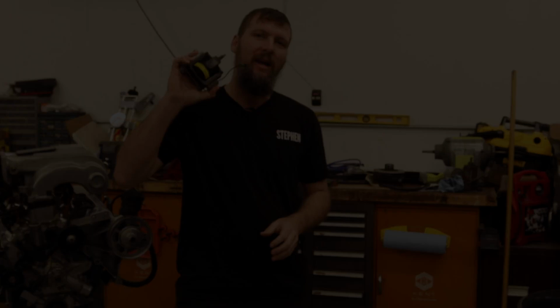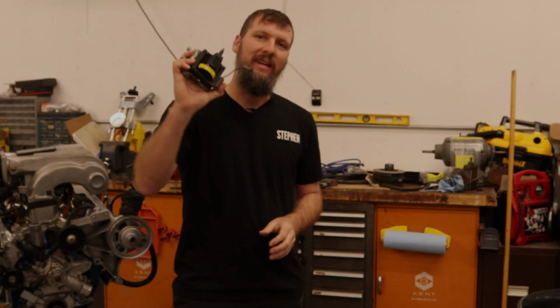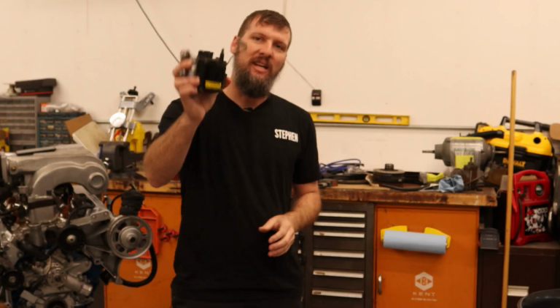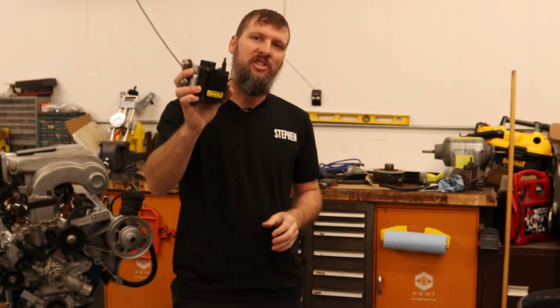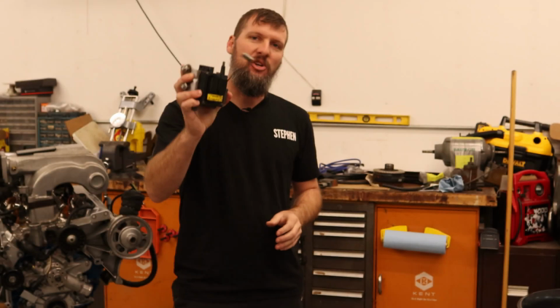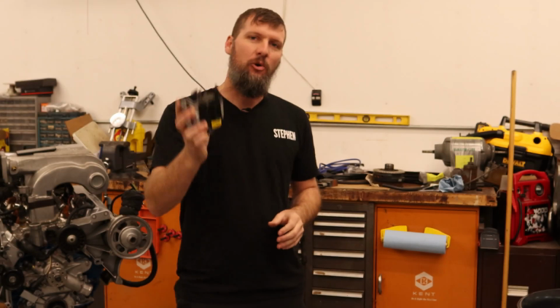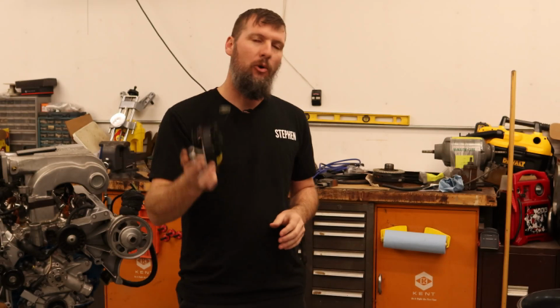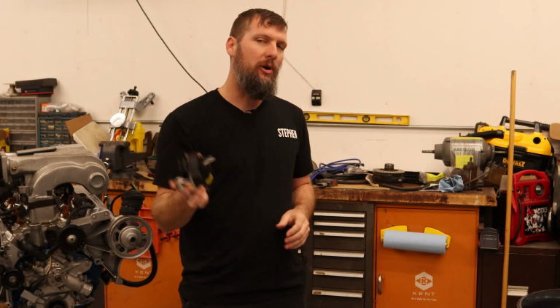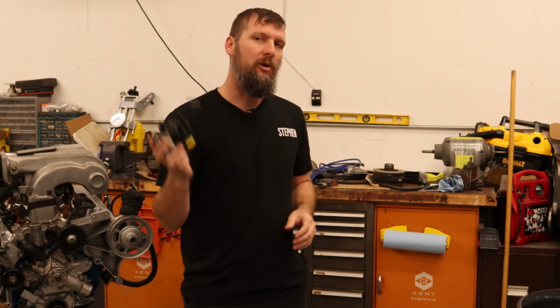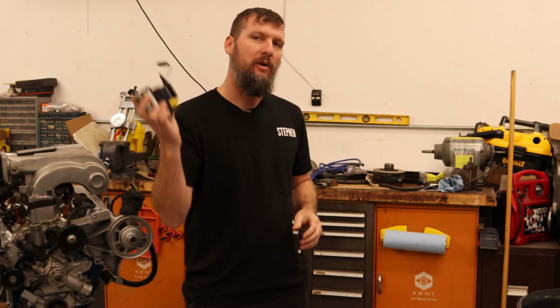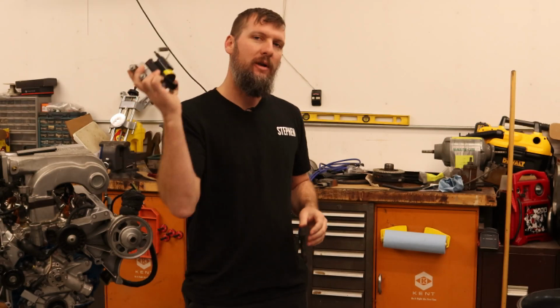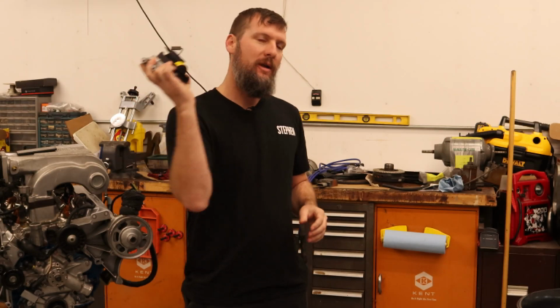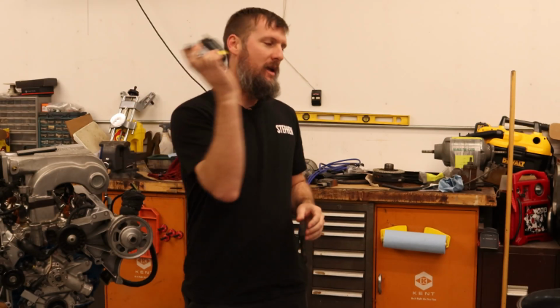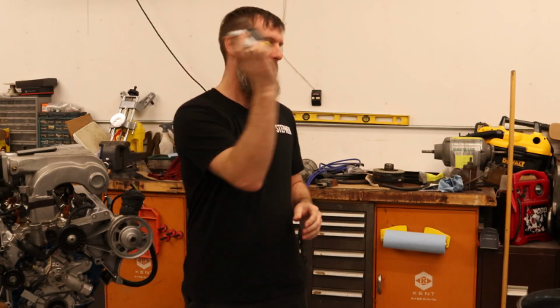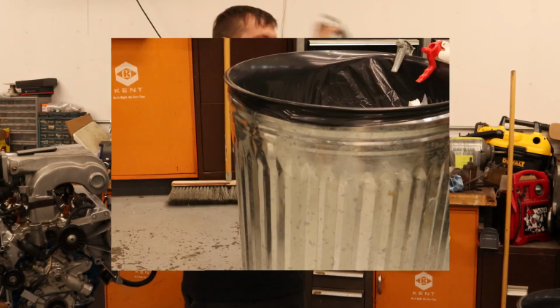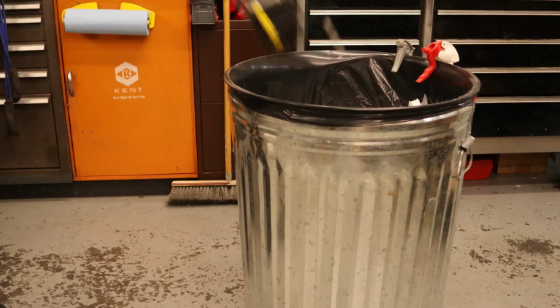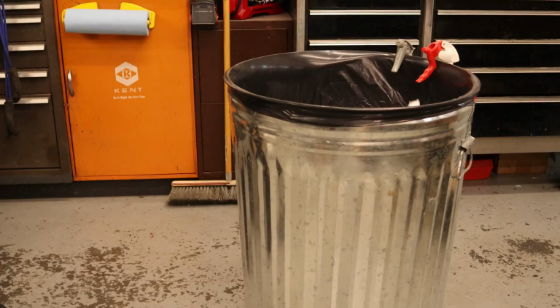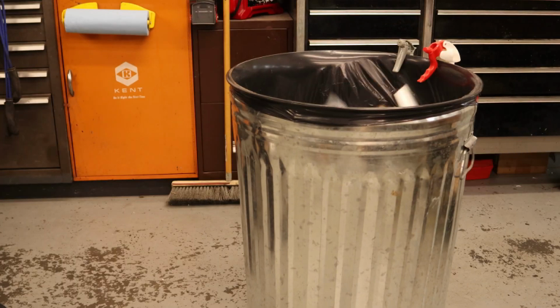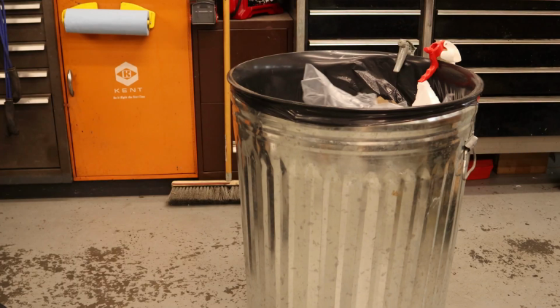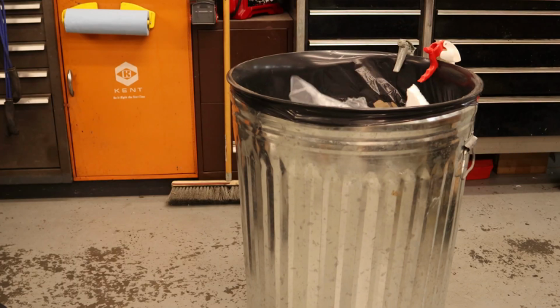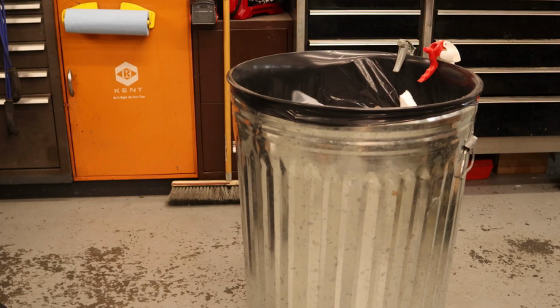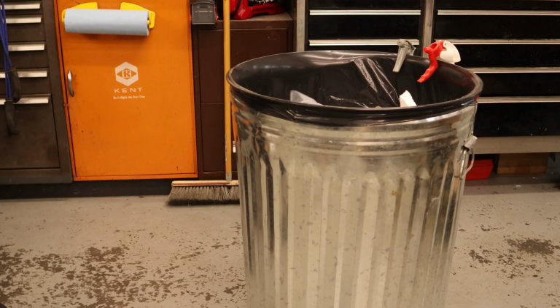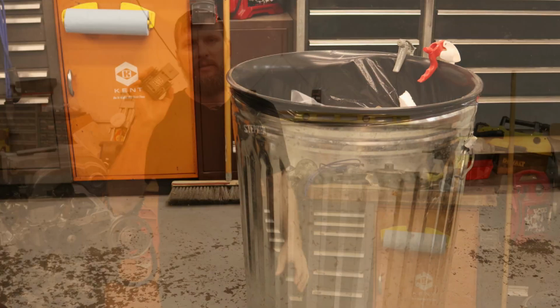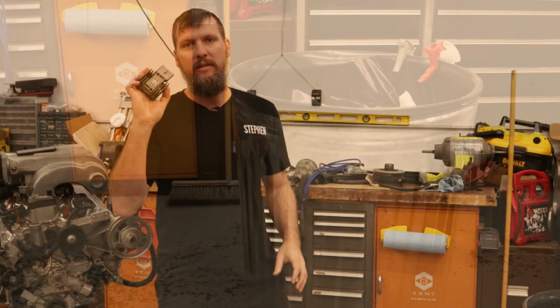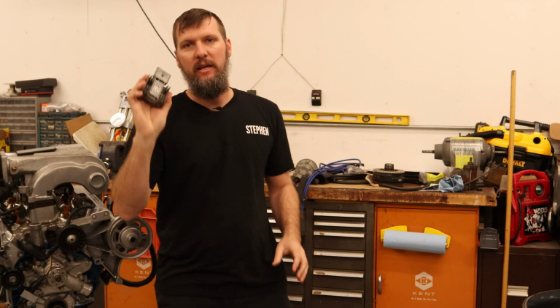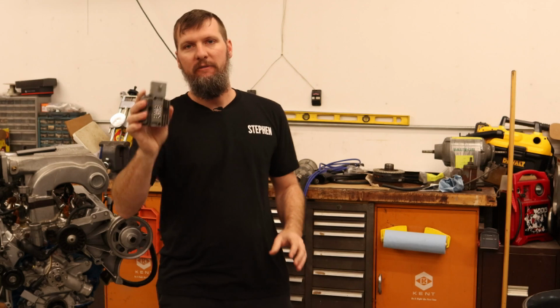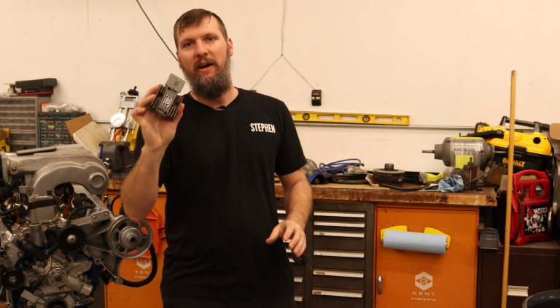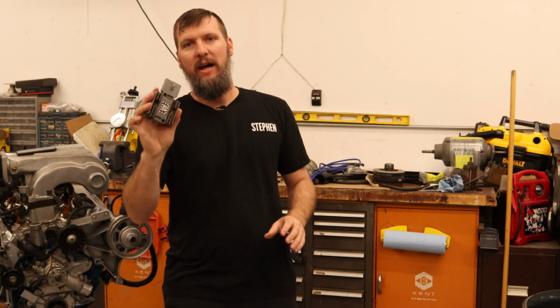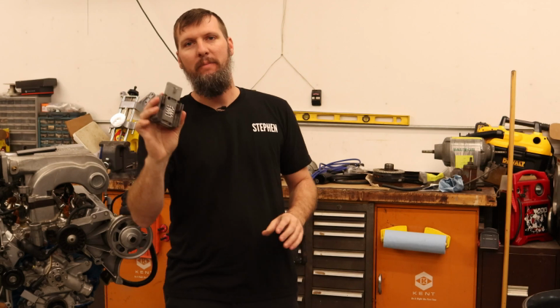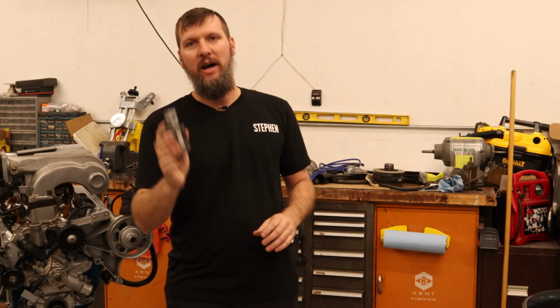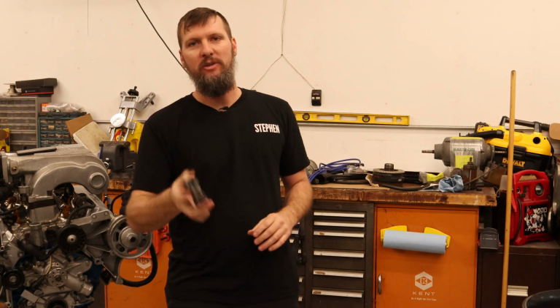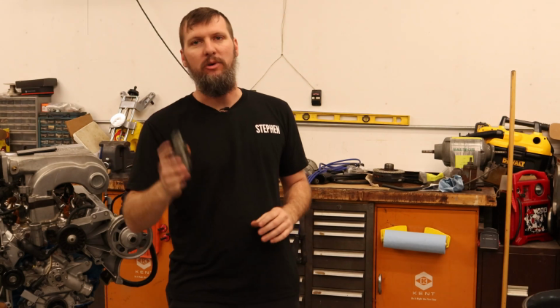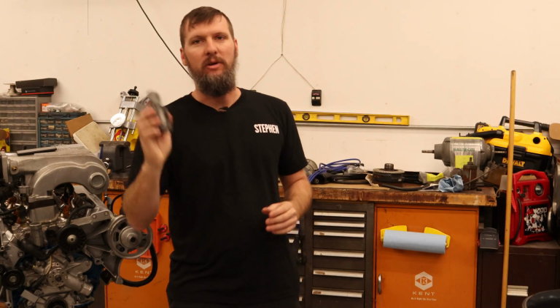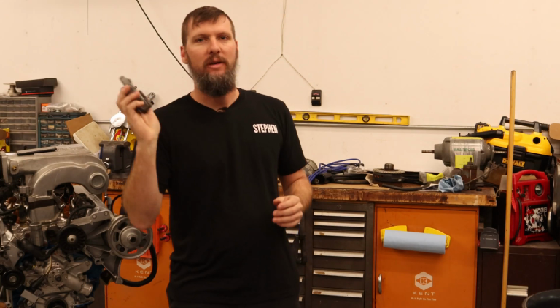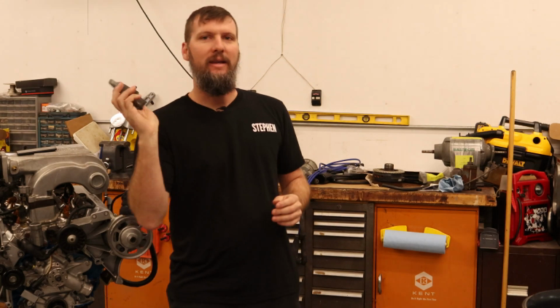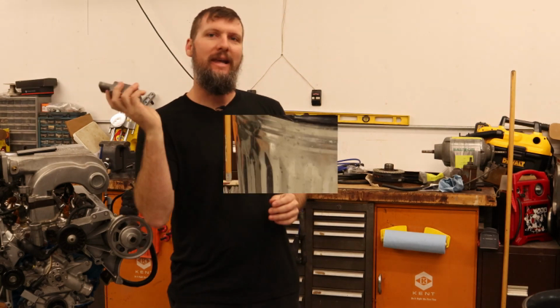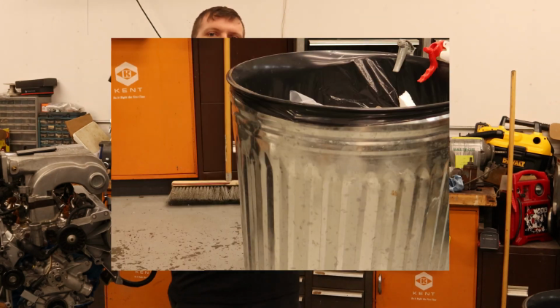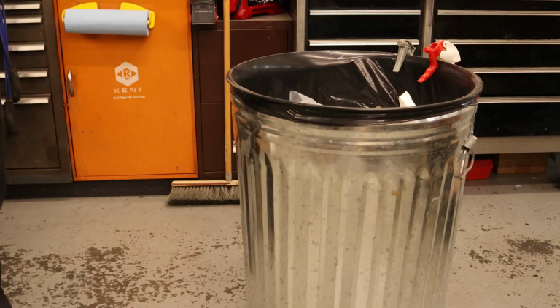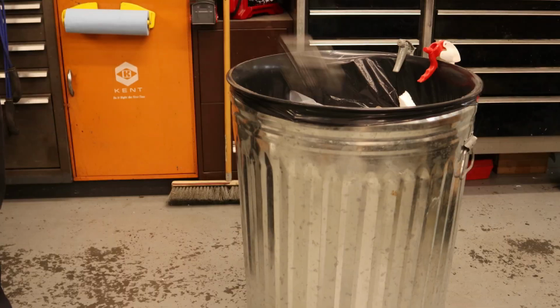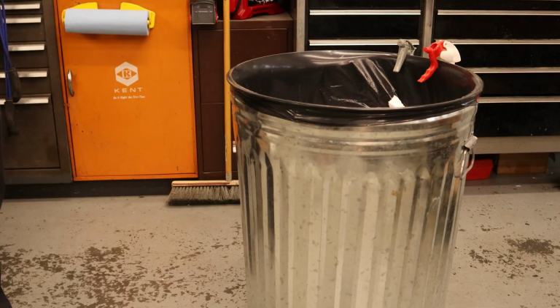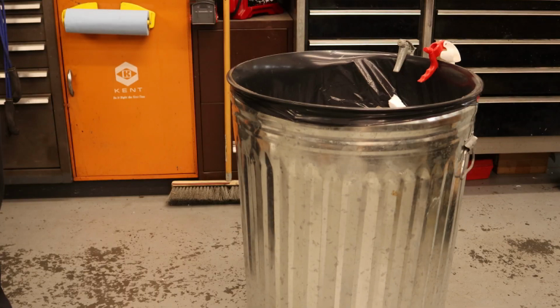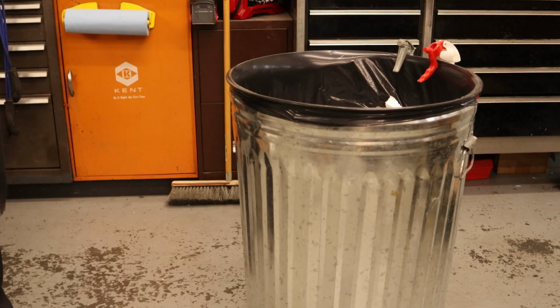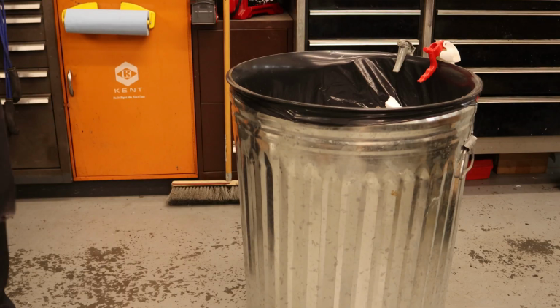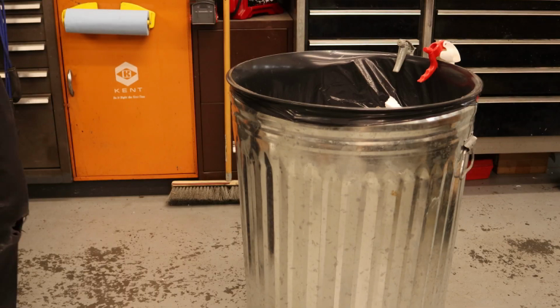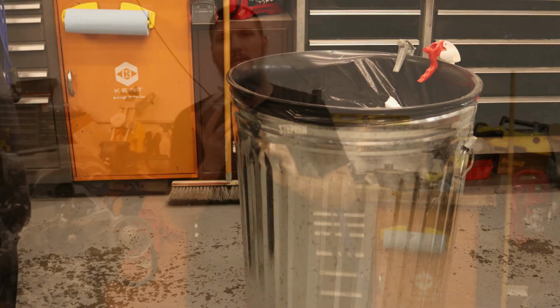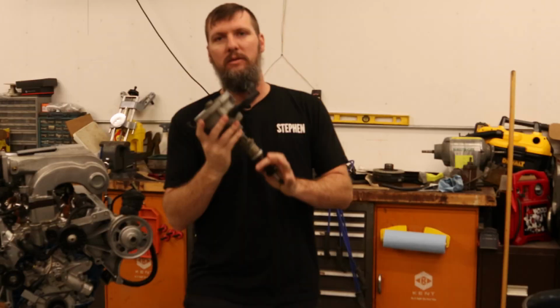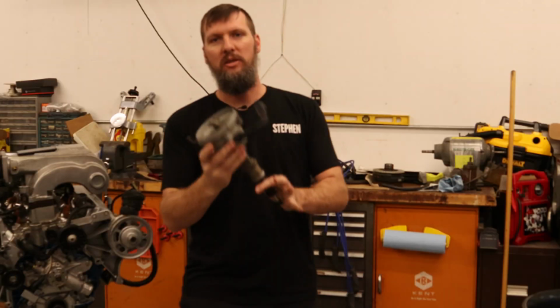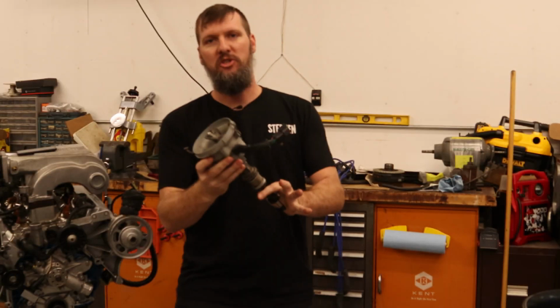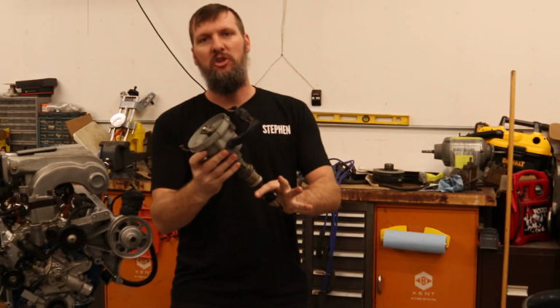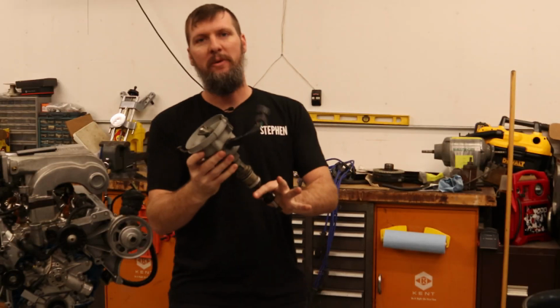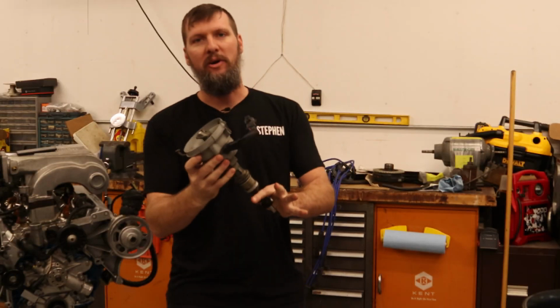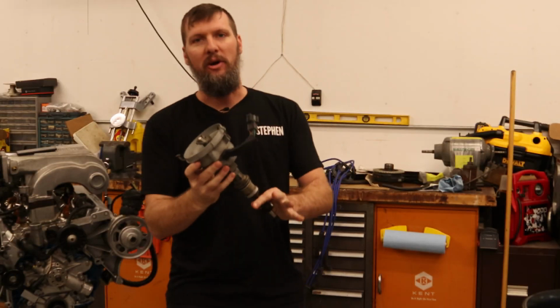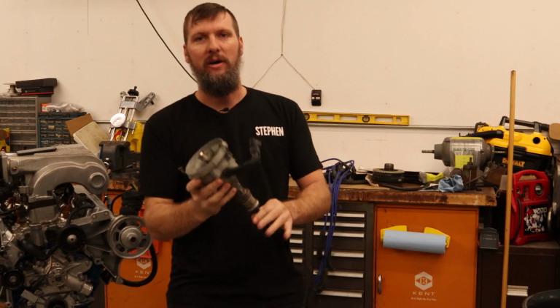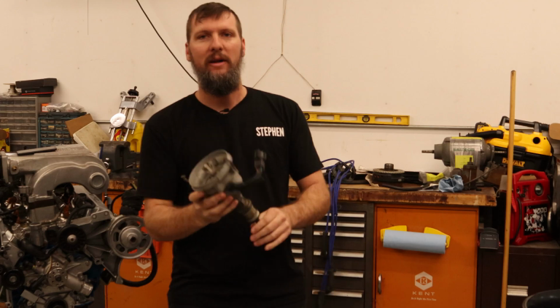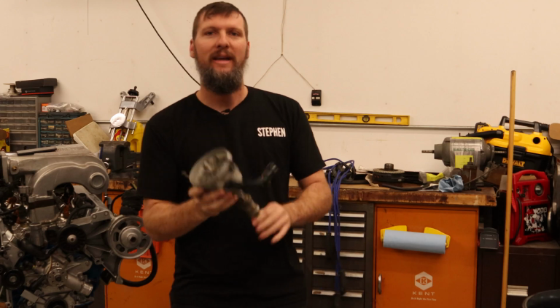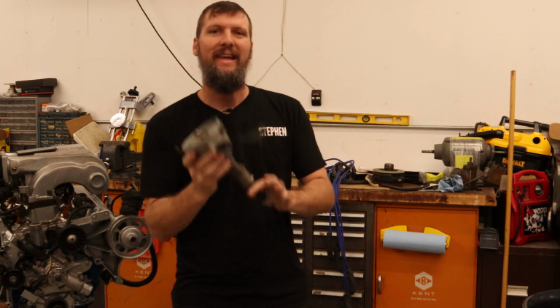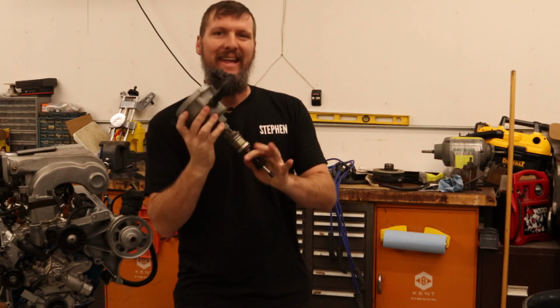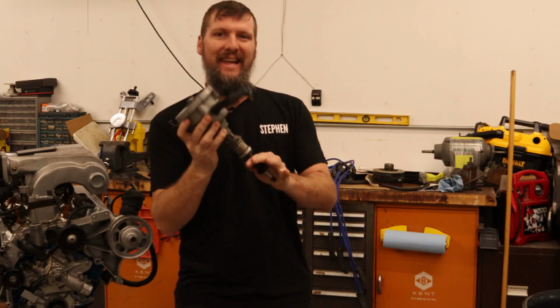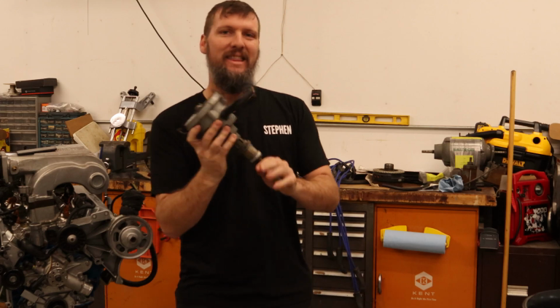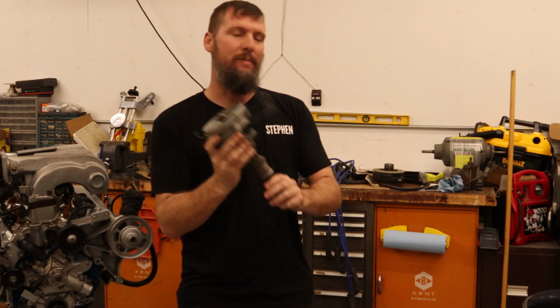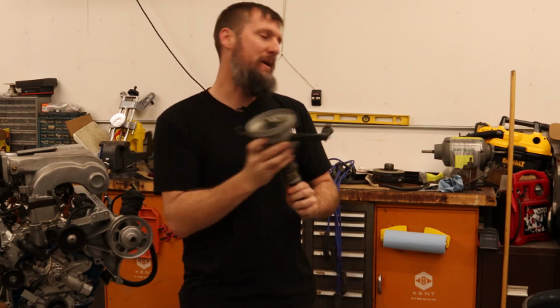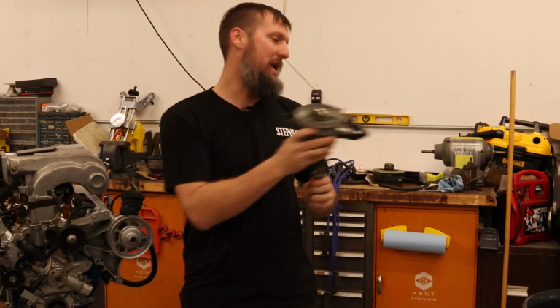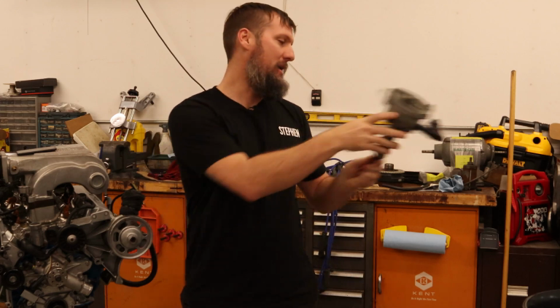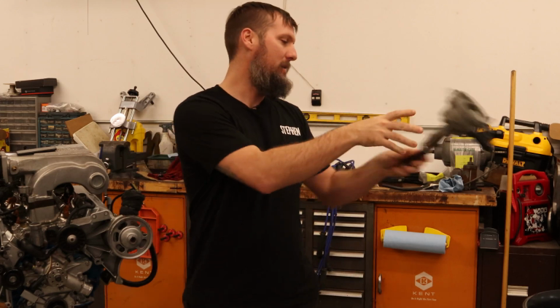Ignition coil in the bin. TFI module in the bin. Distributor in the bin.